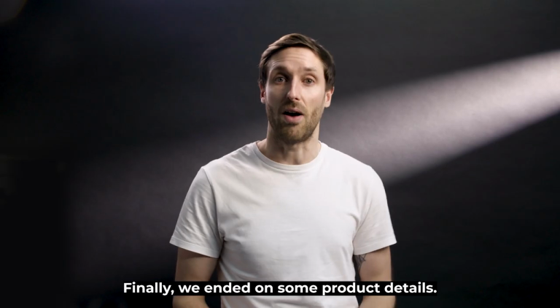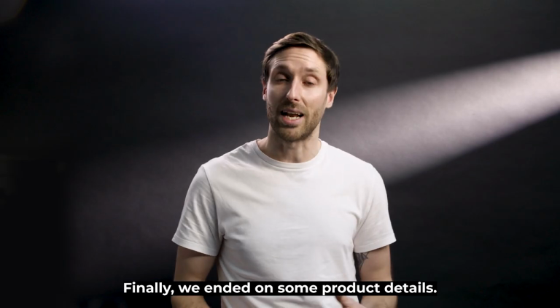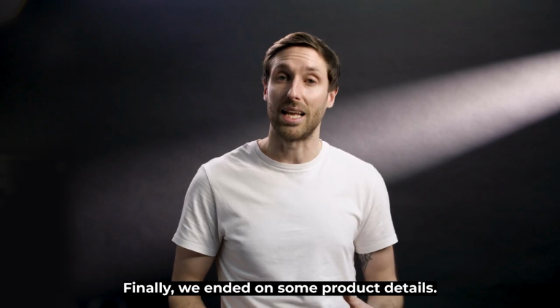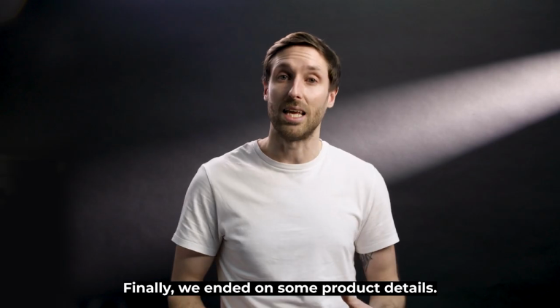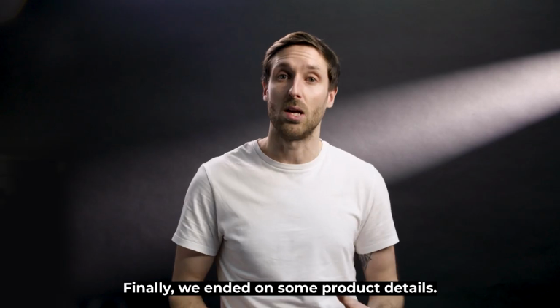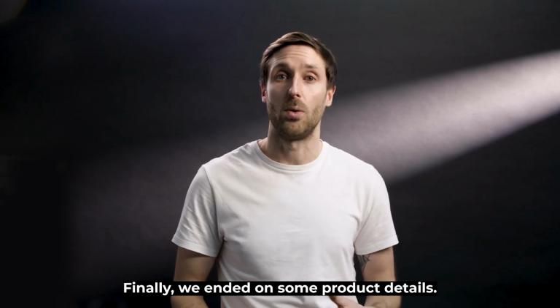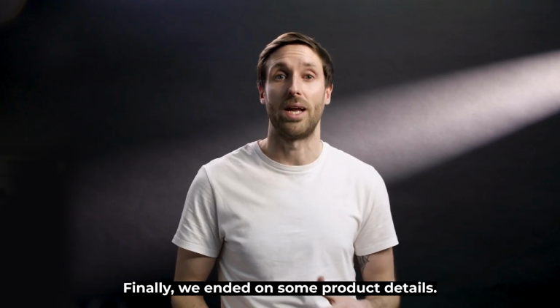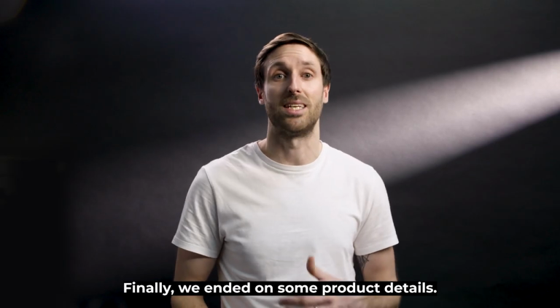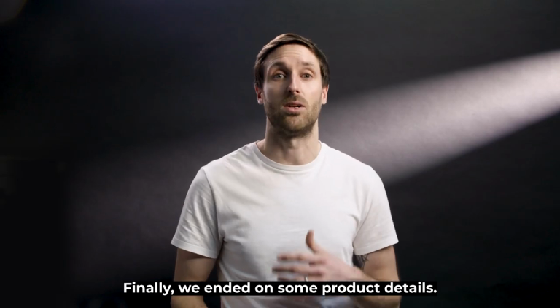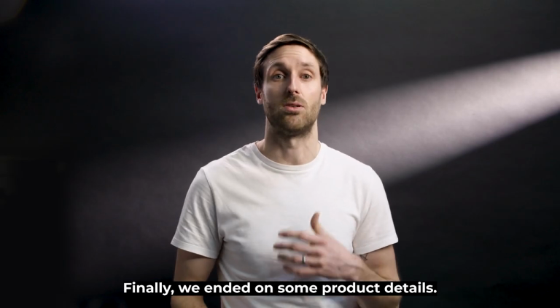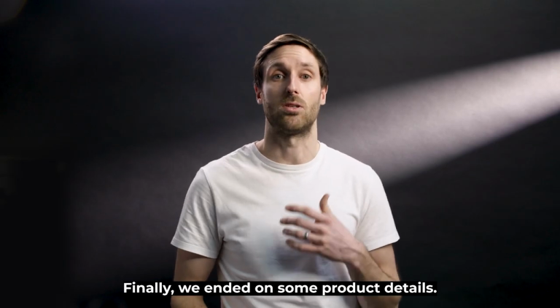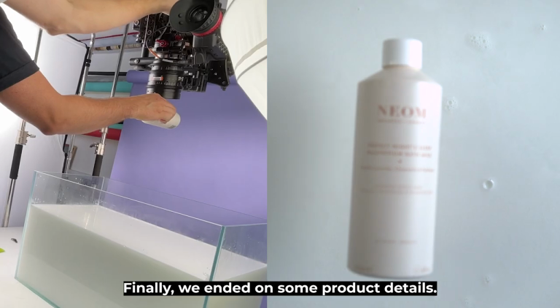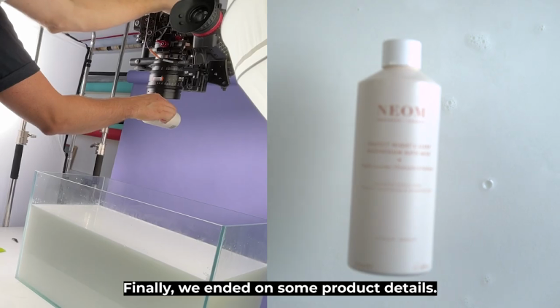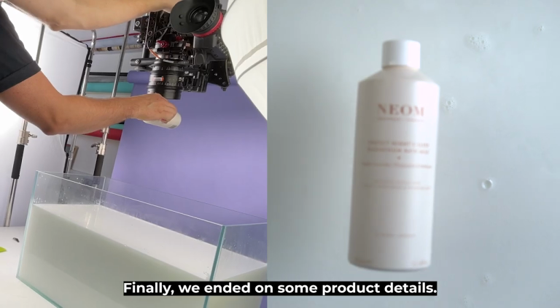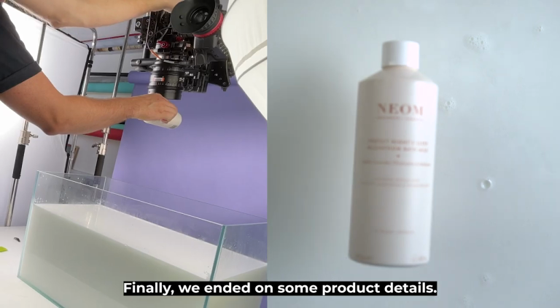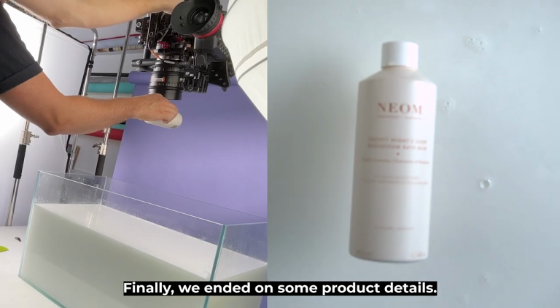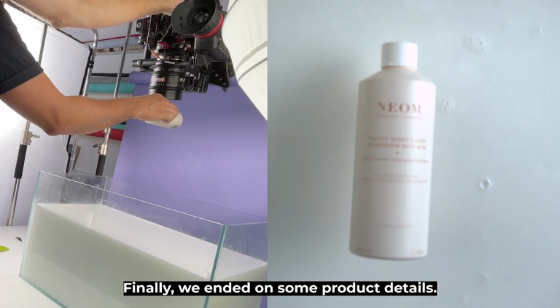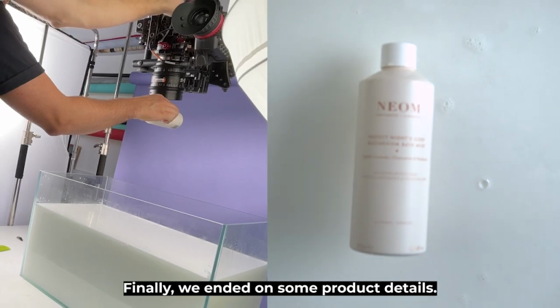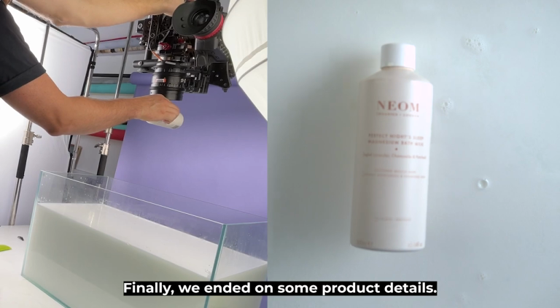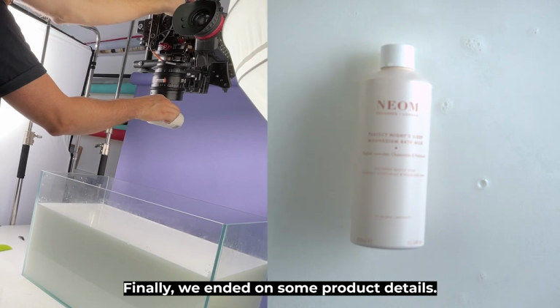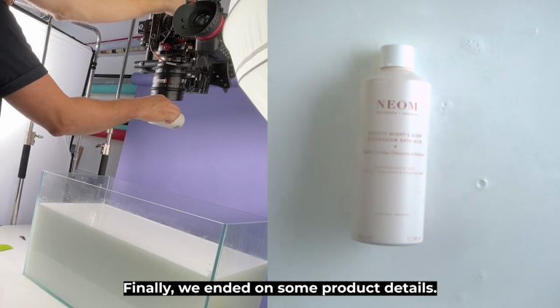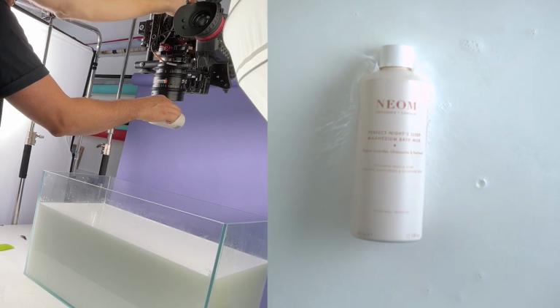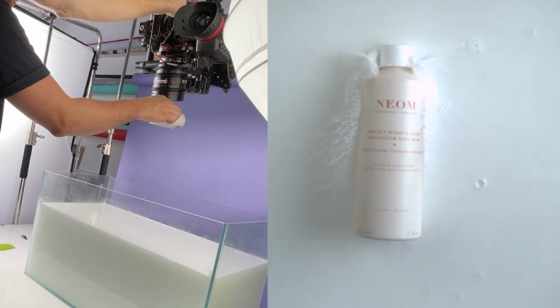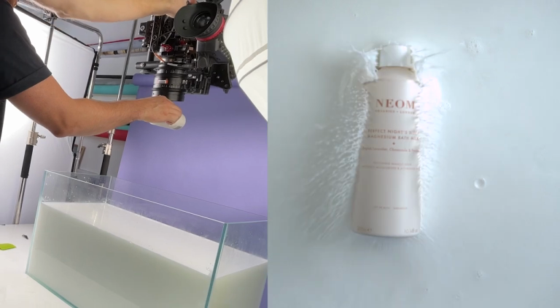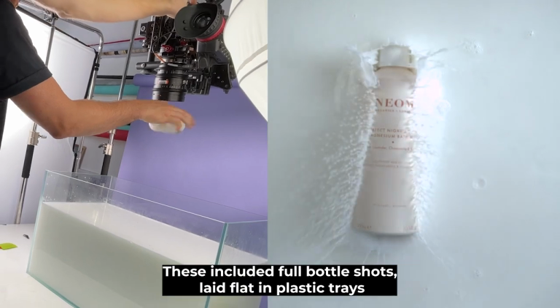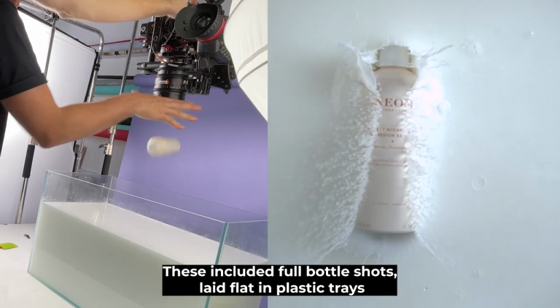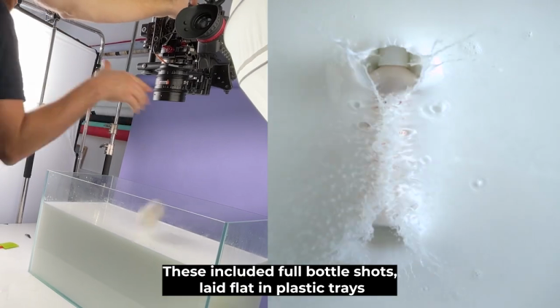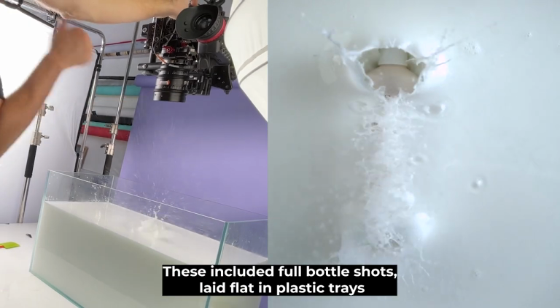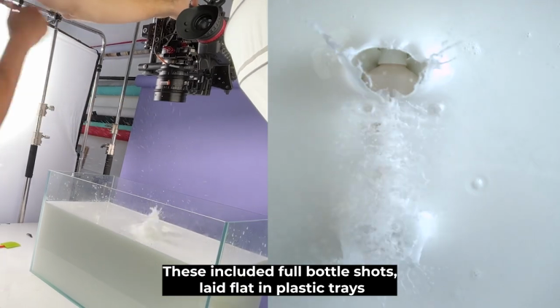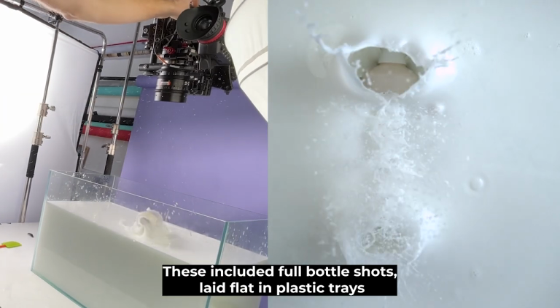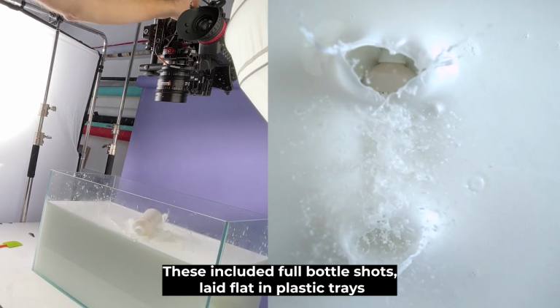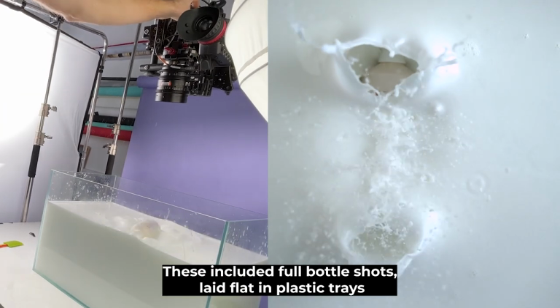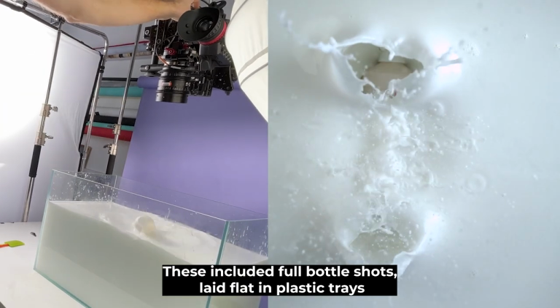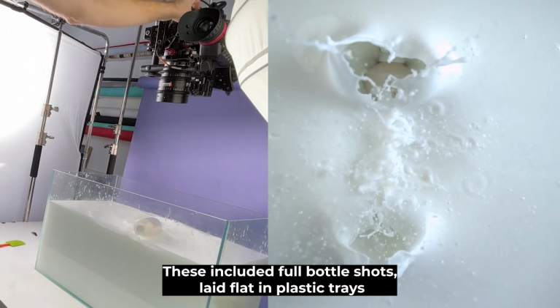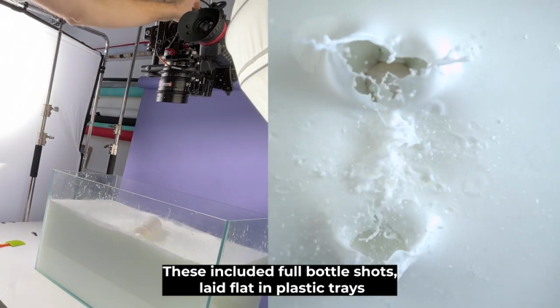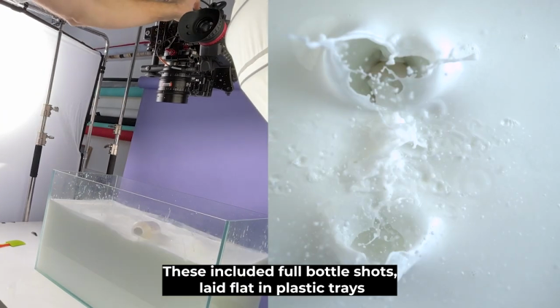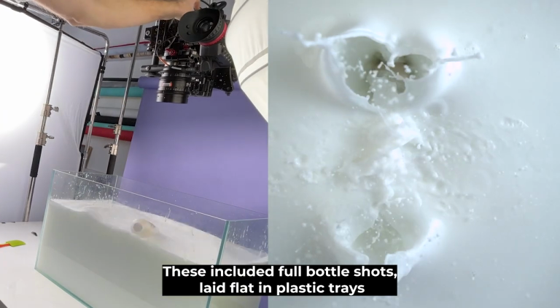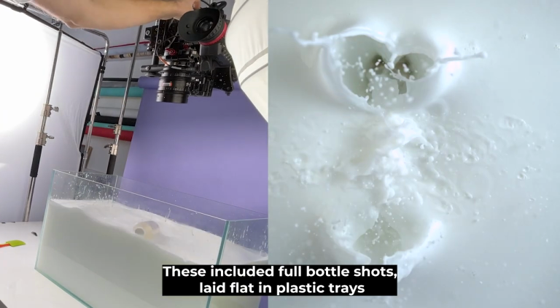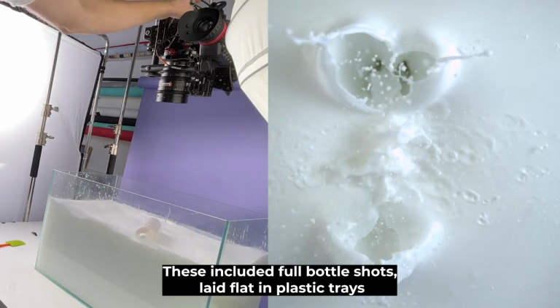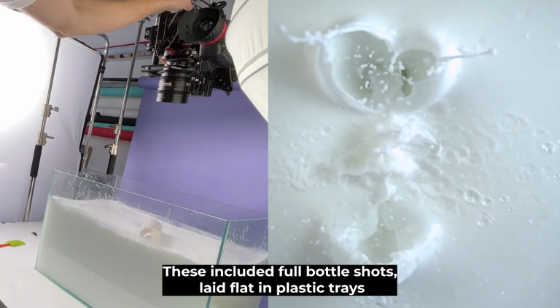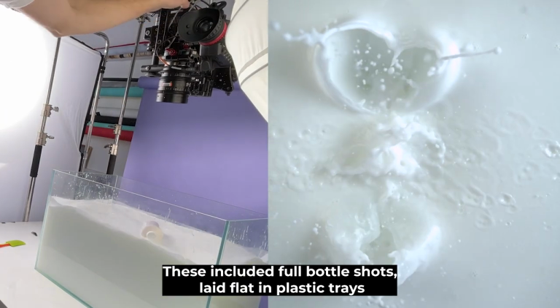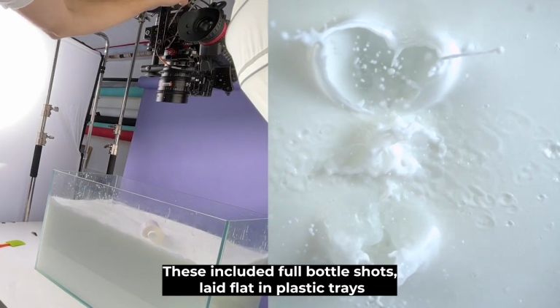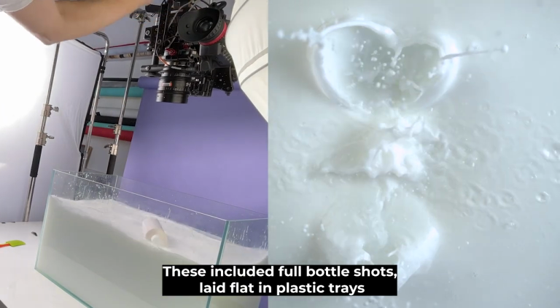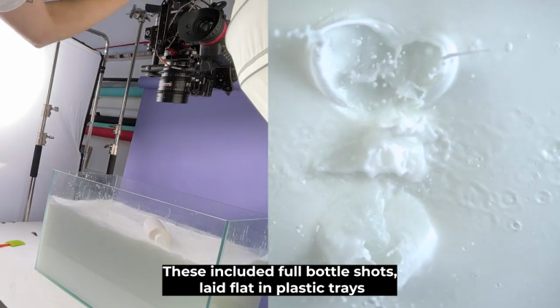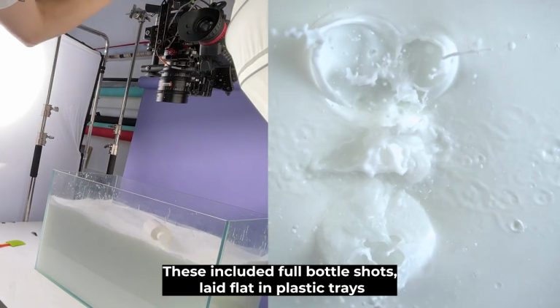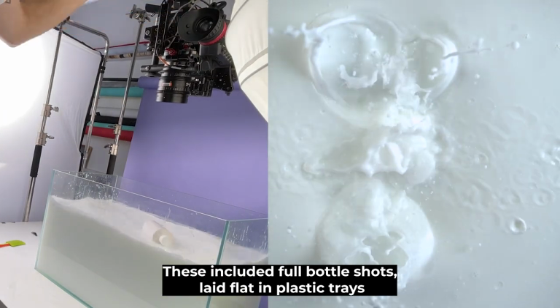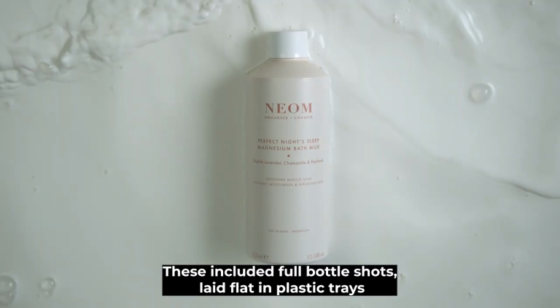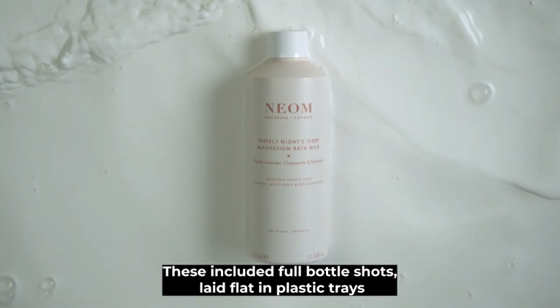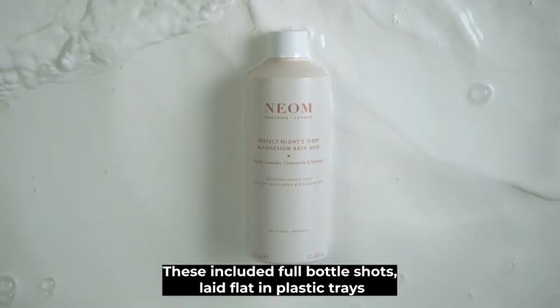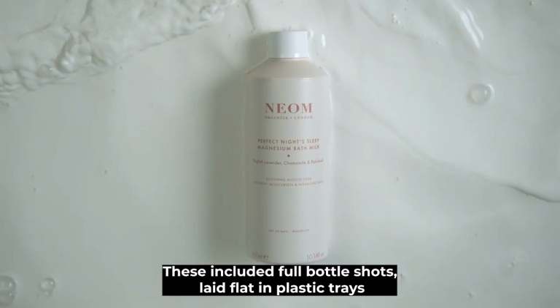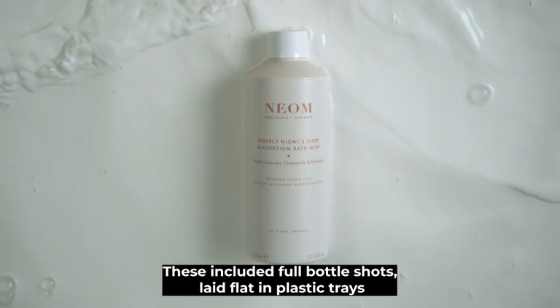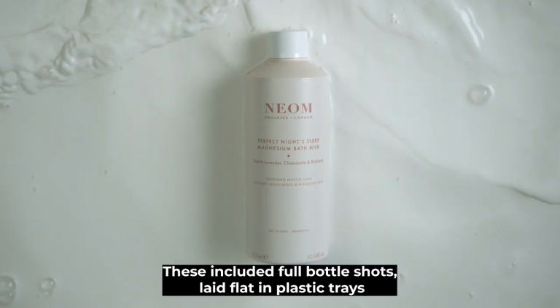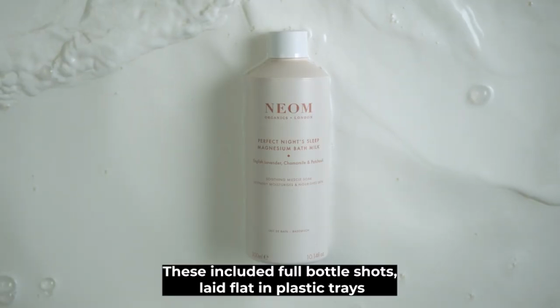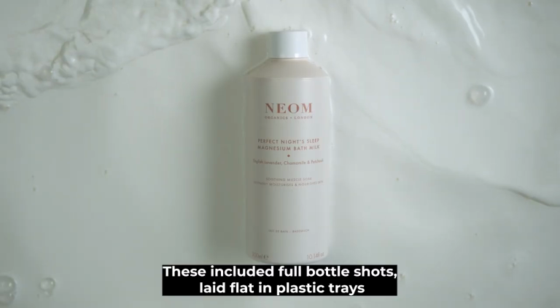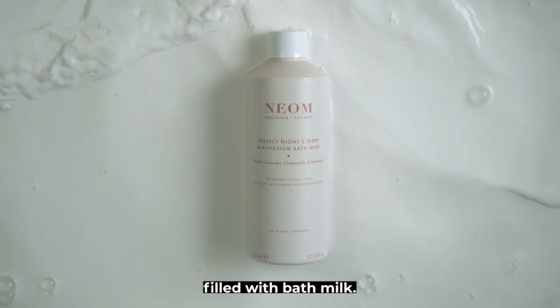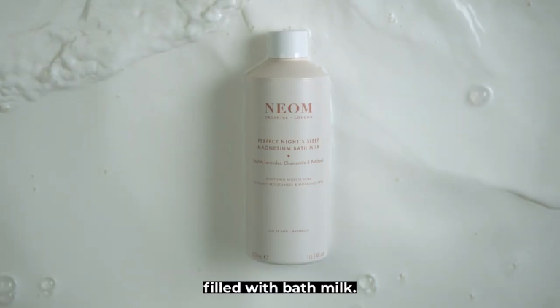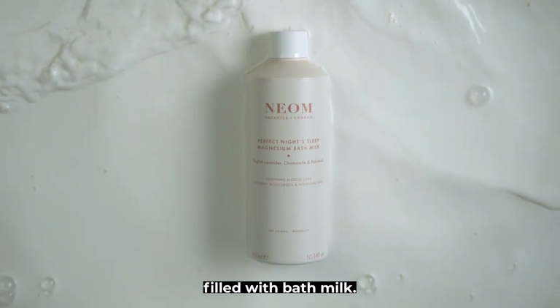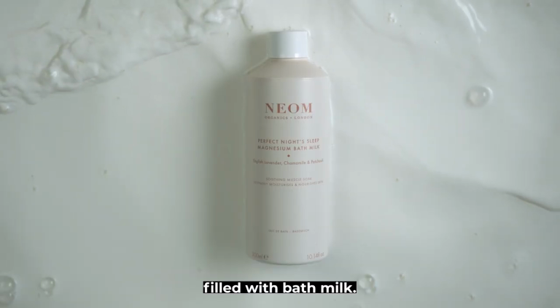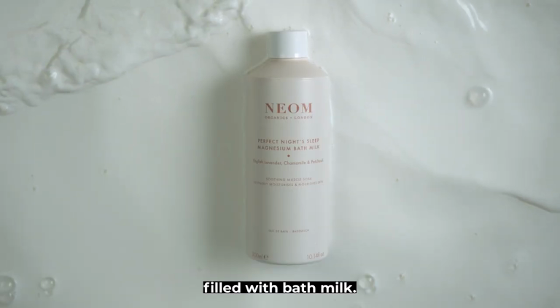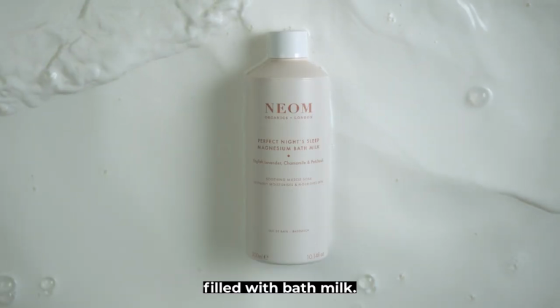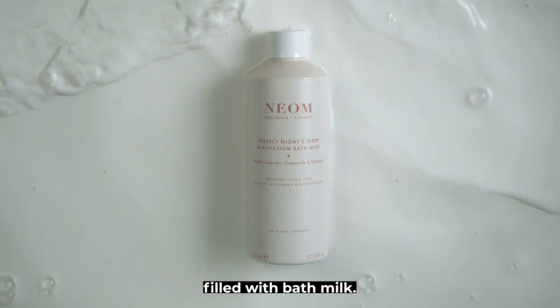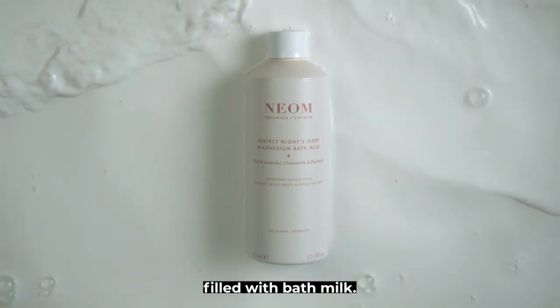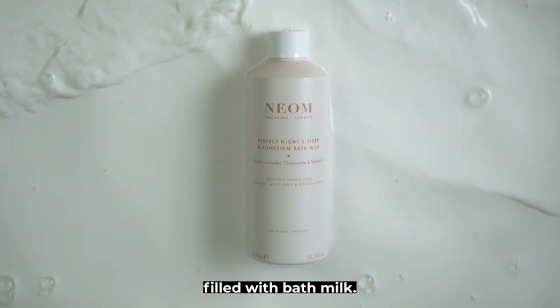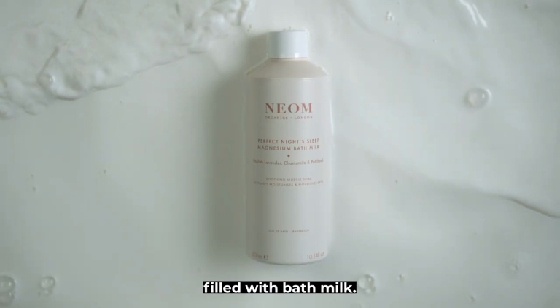Finally, we ended on some product details. These included full bottle shots laid flat in plastic trays filled with bath milk.